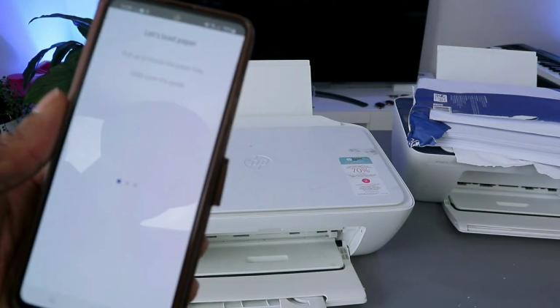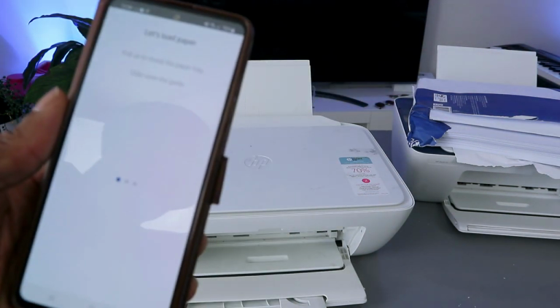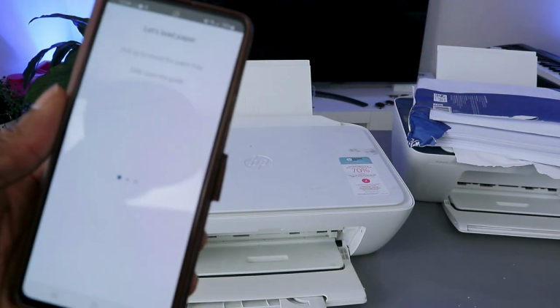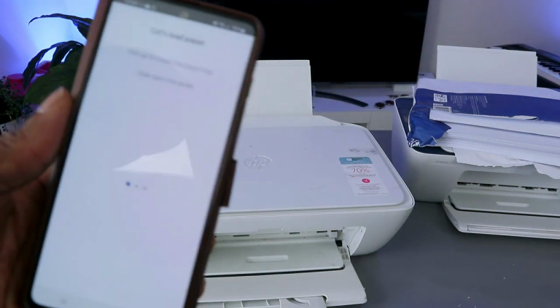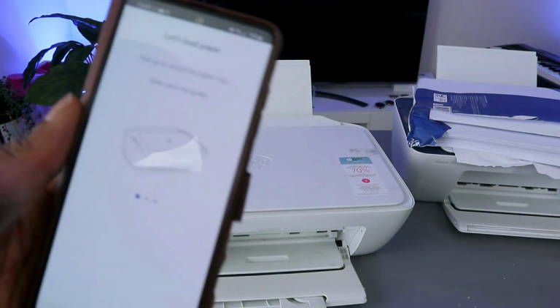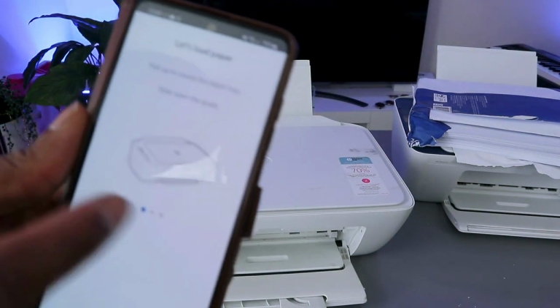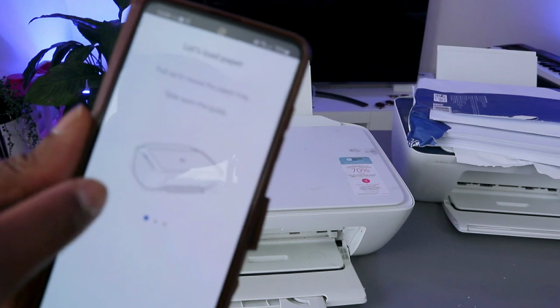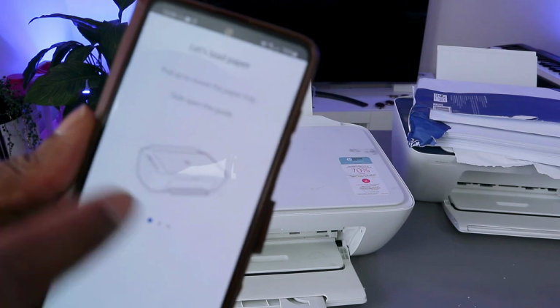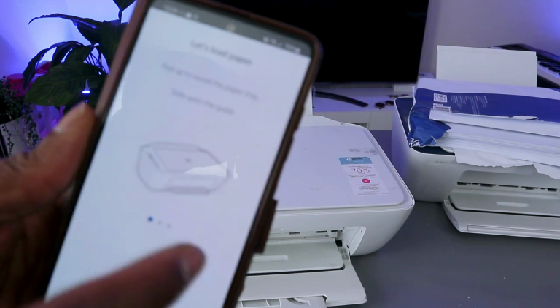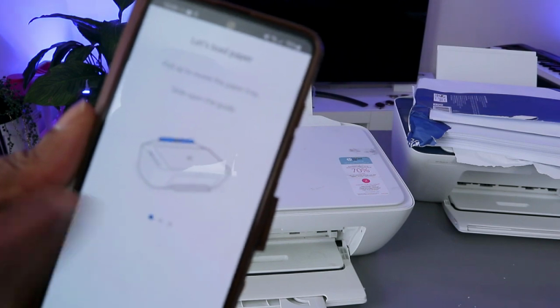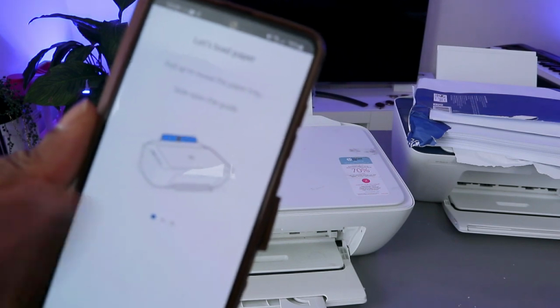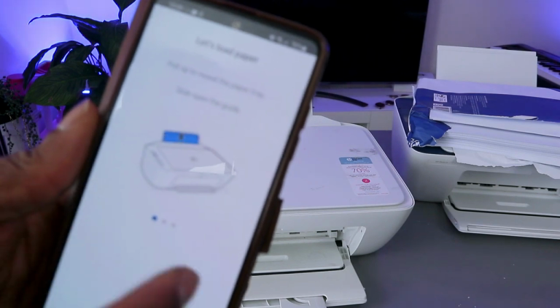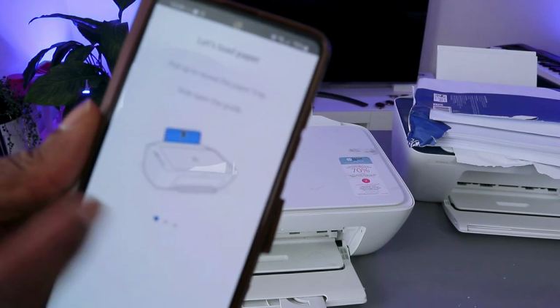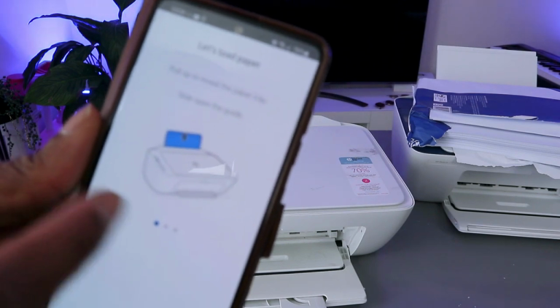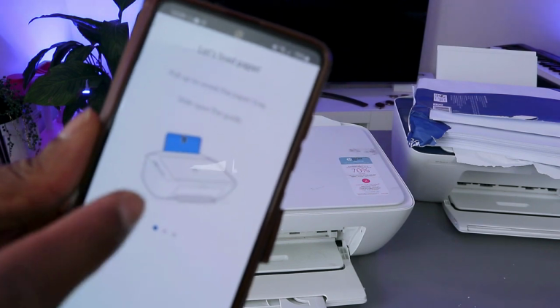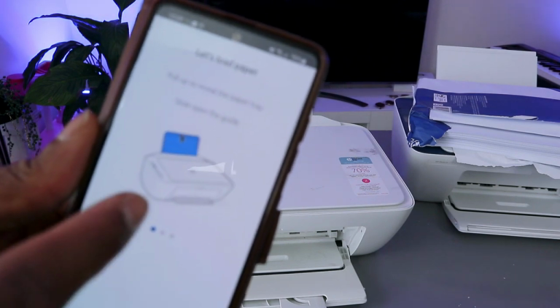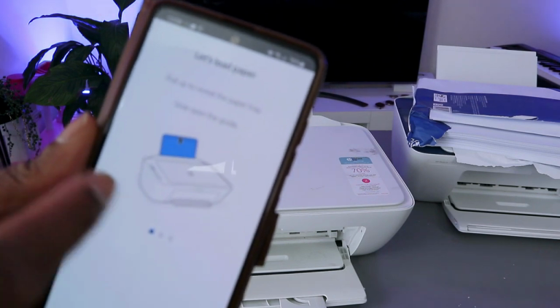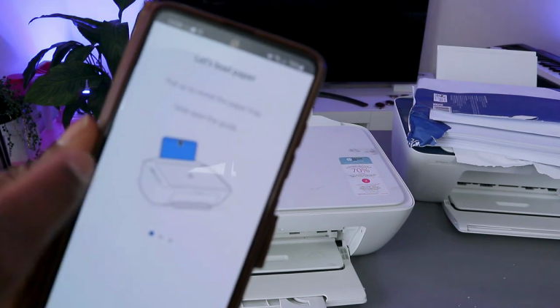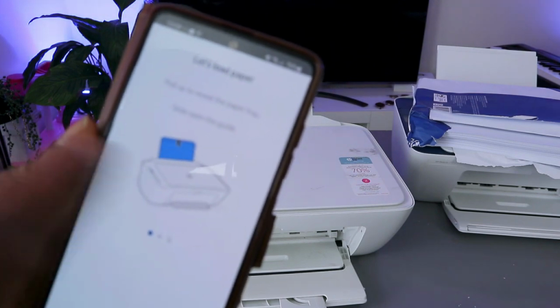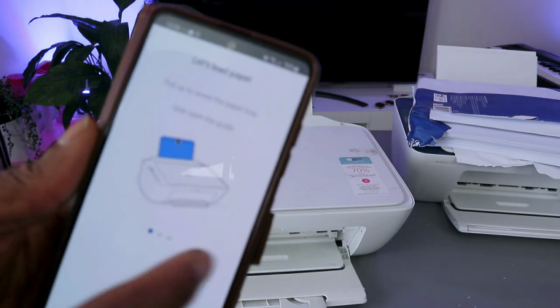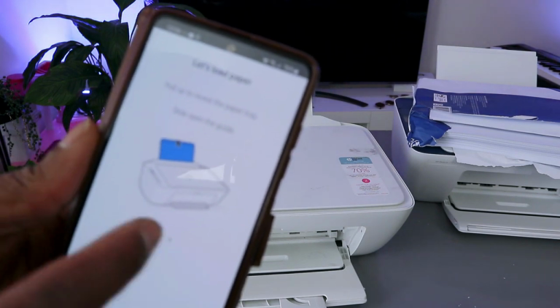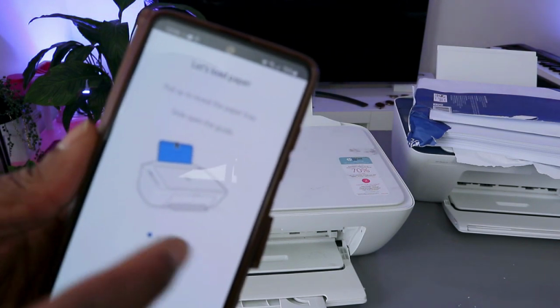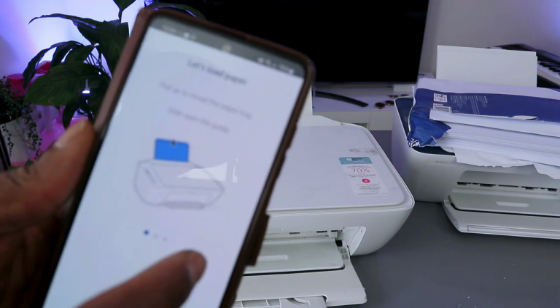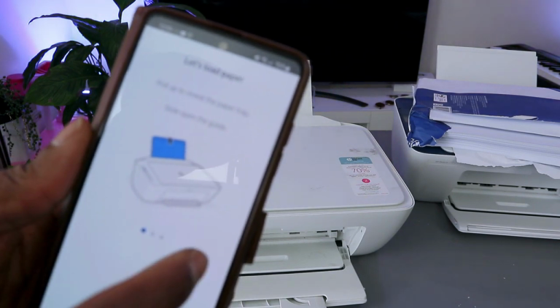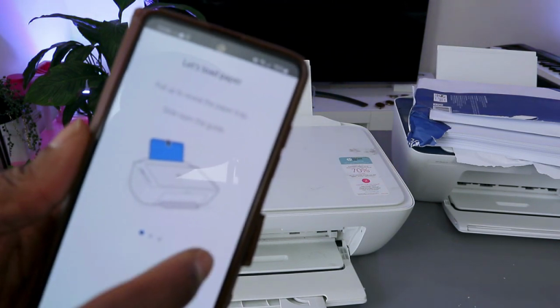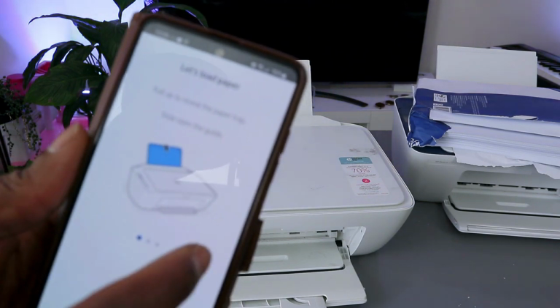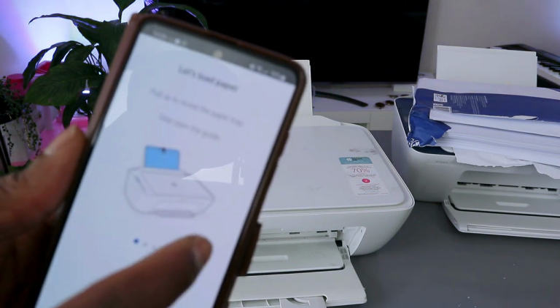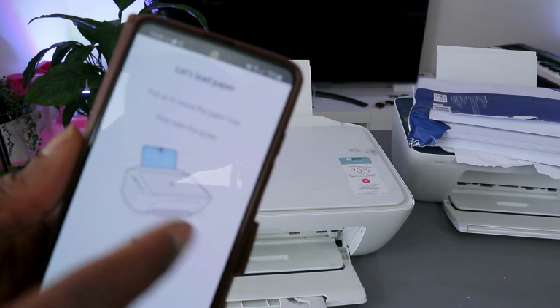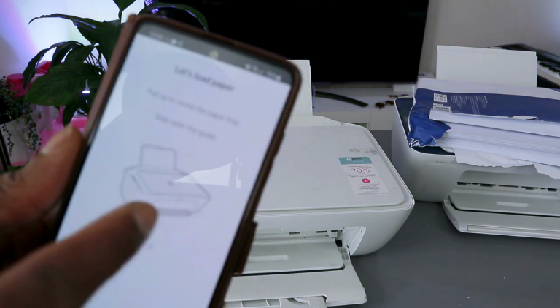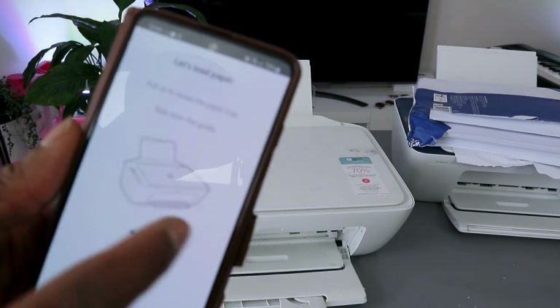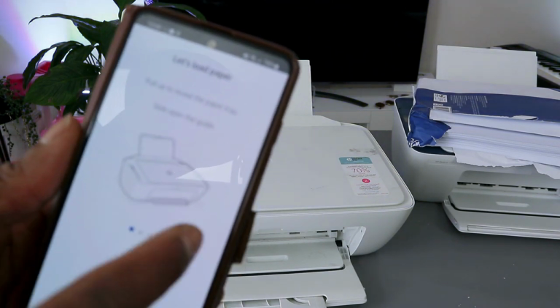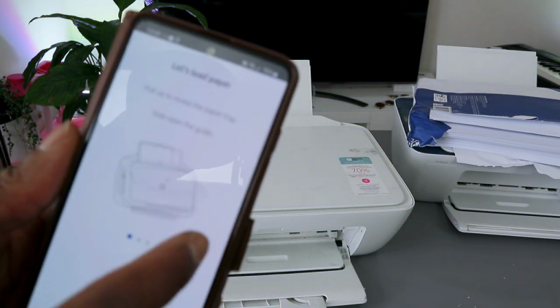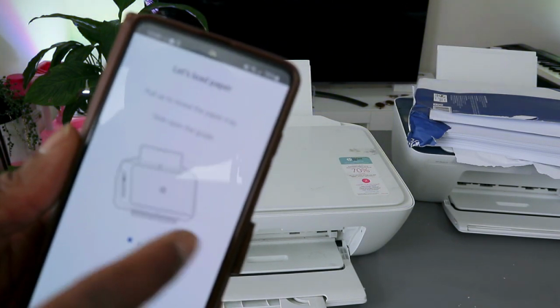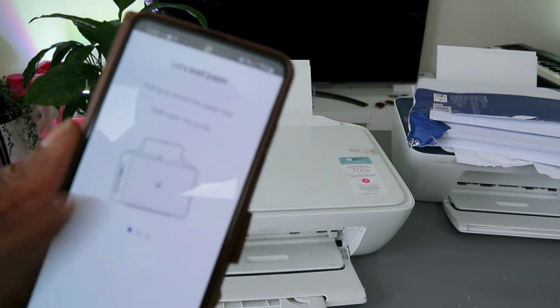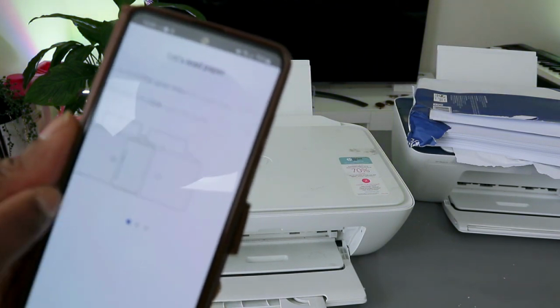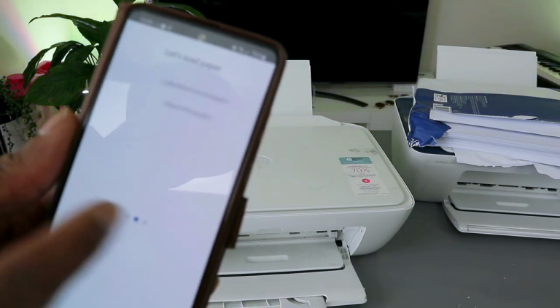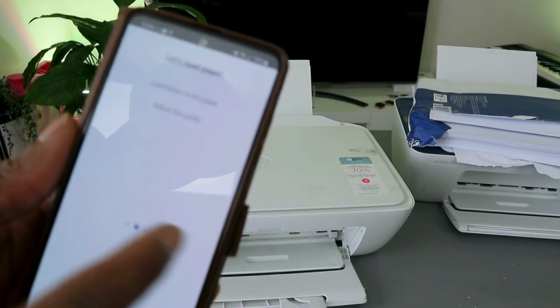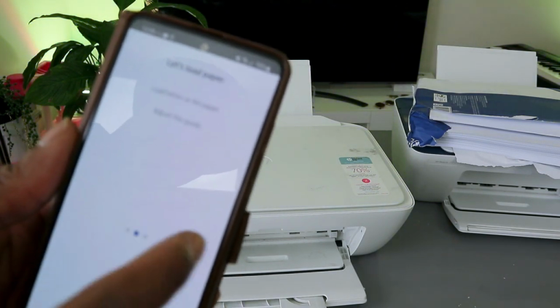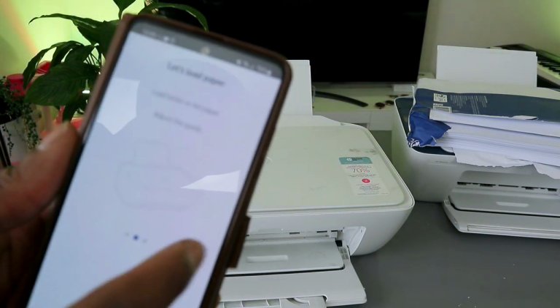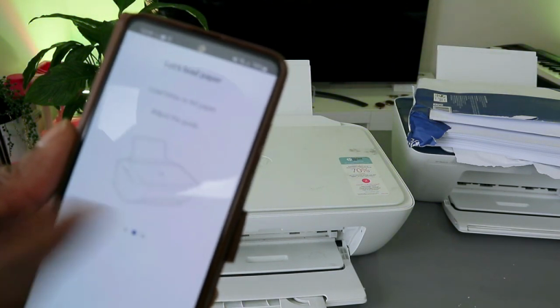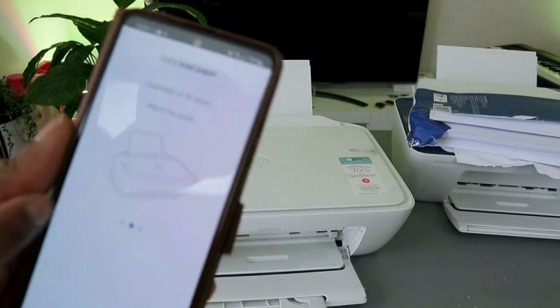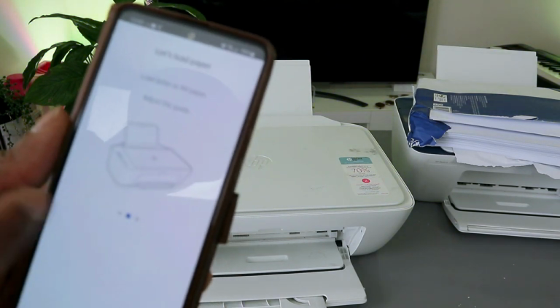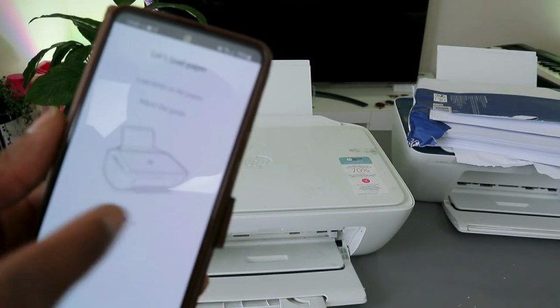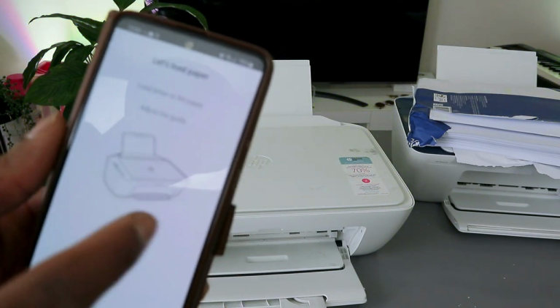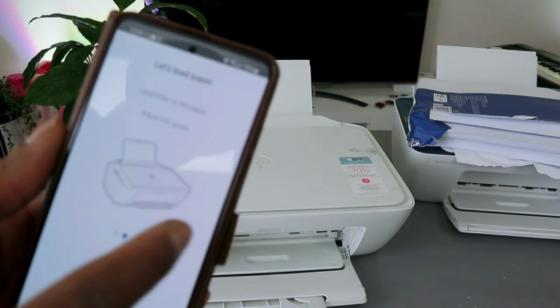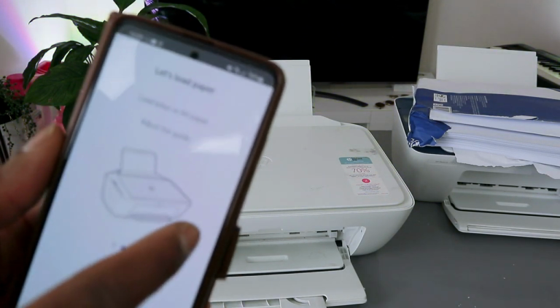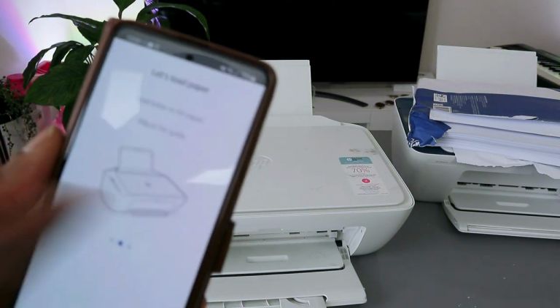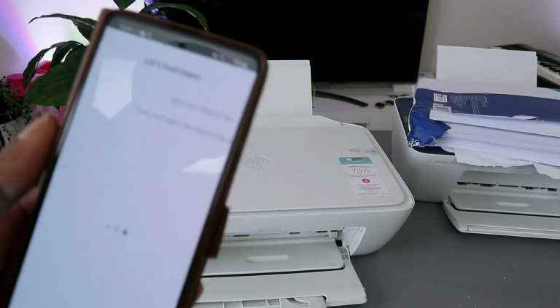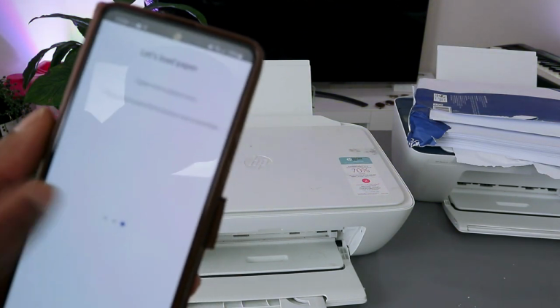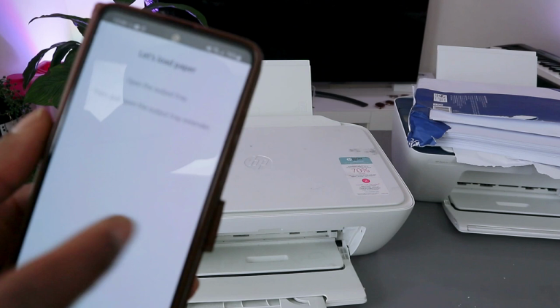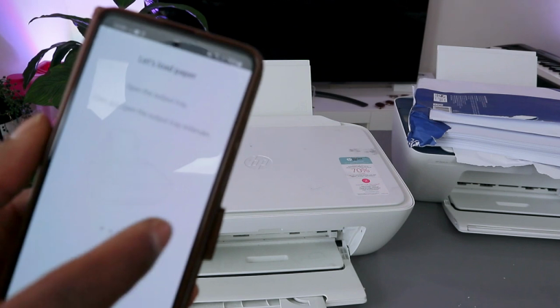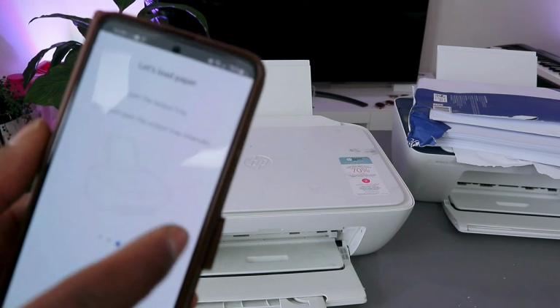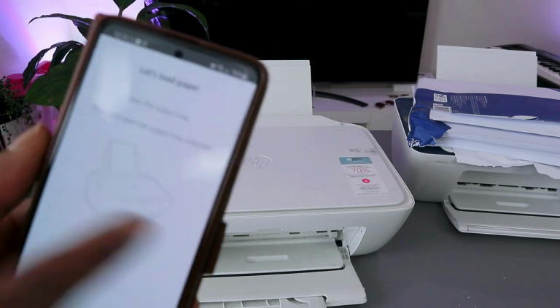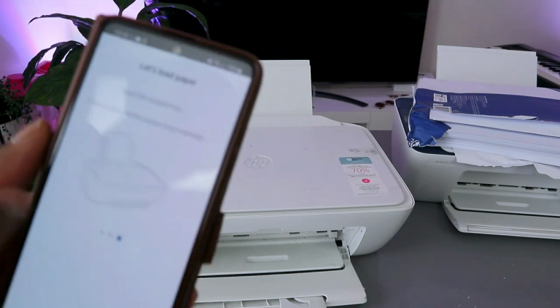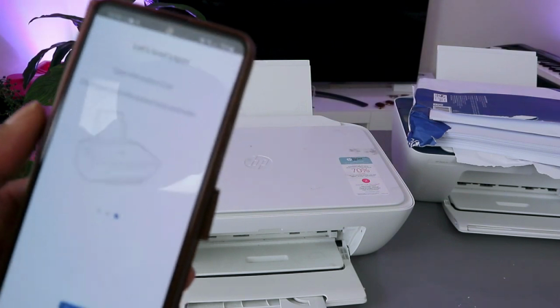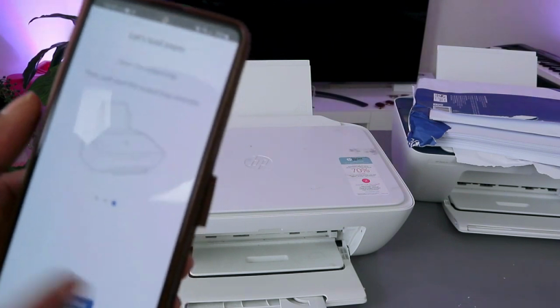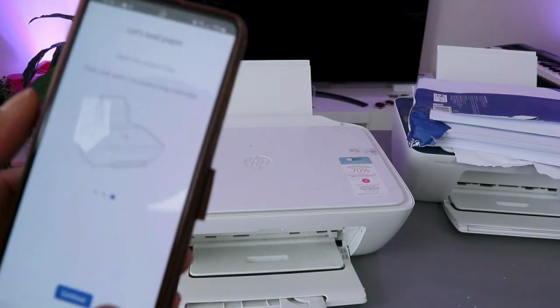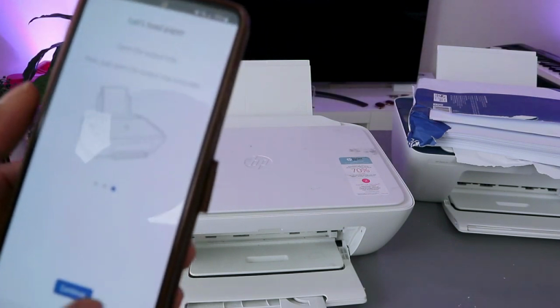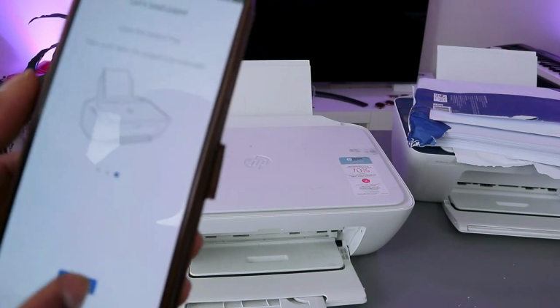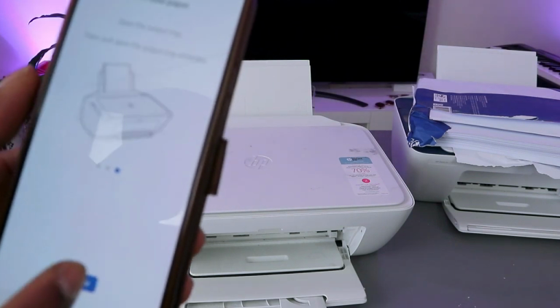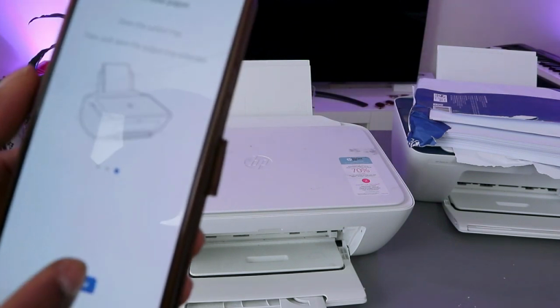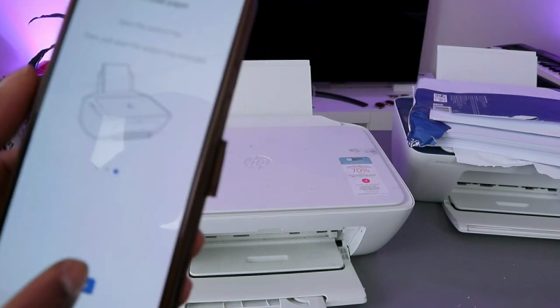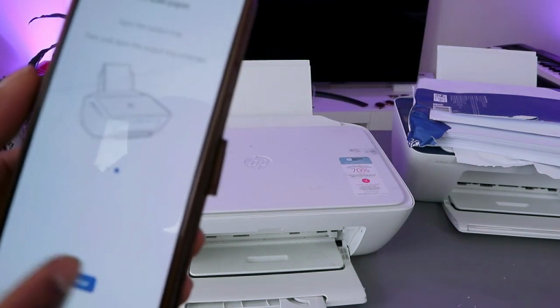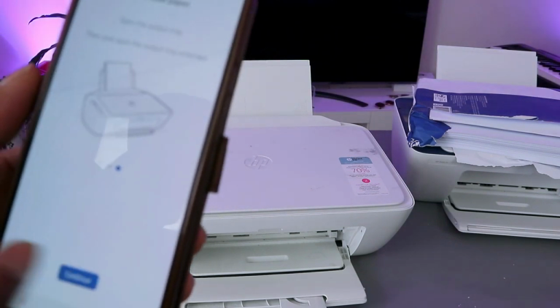Now it shows you things you need to know, like how to load paper. Just follow the instructions on how to load paper and click Continue.